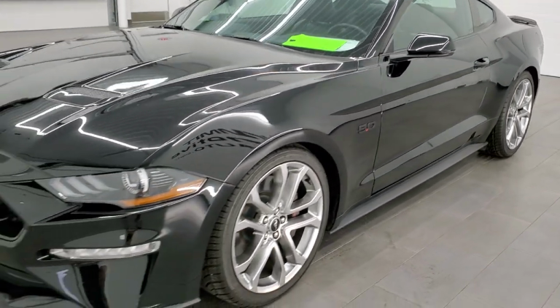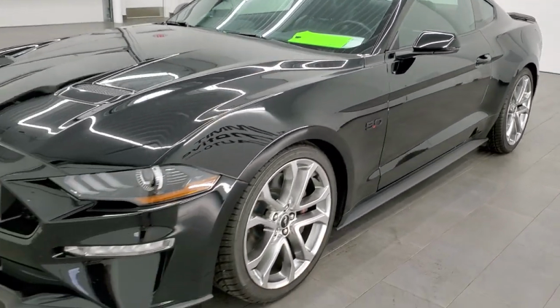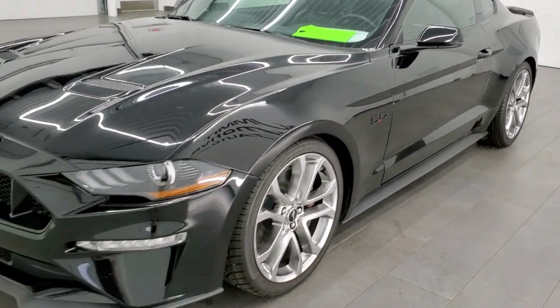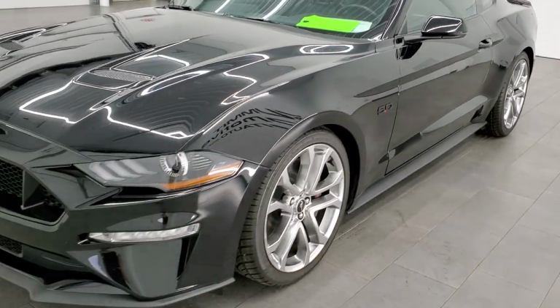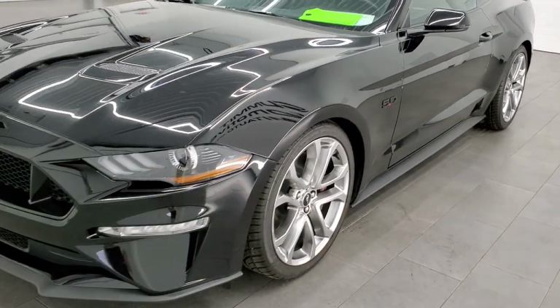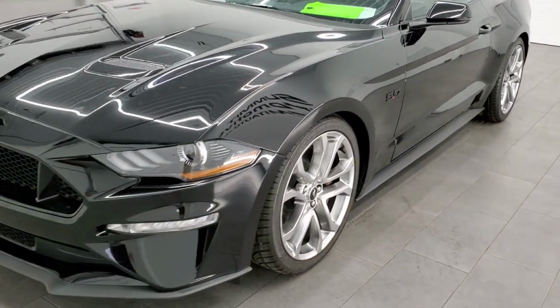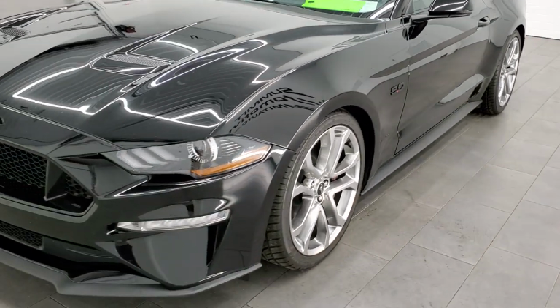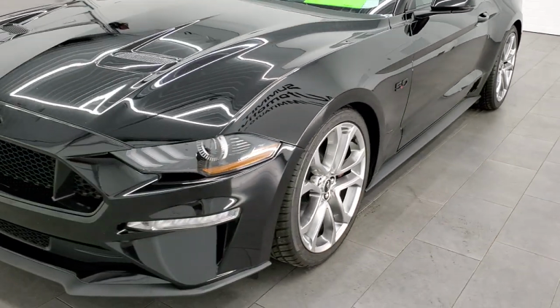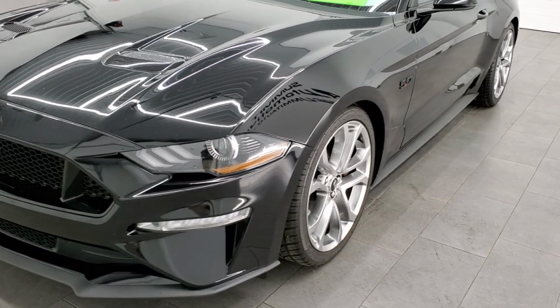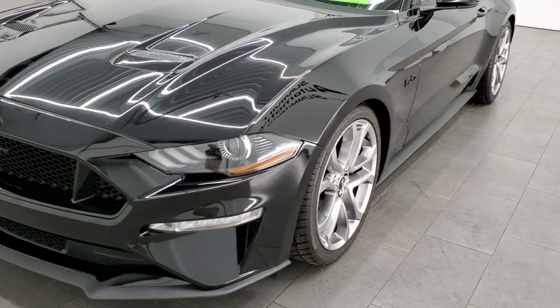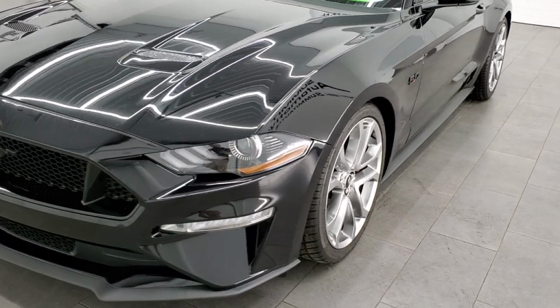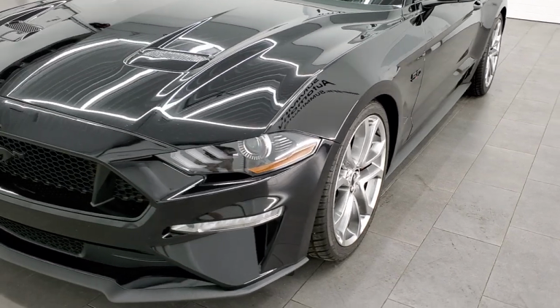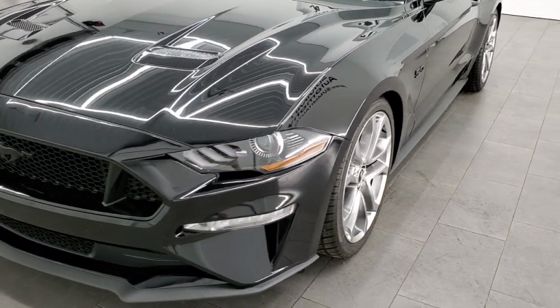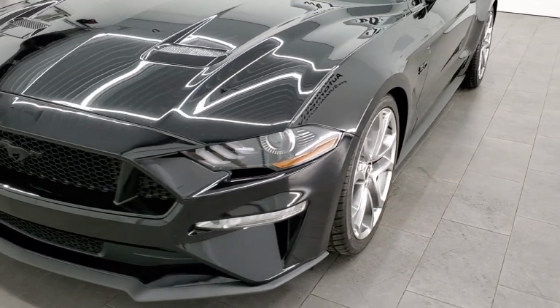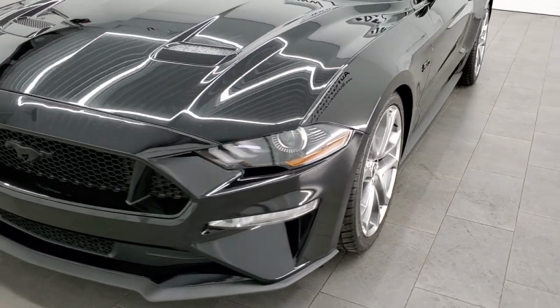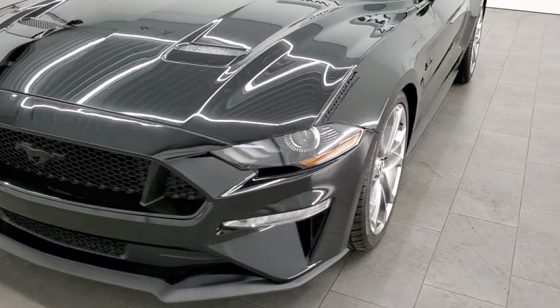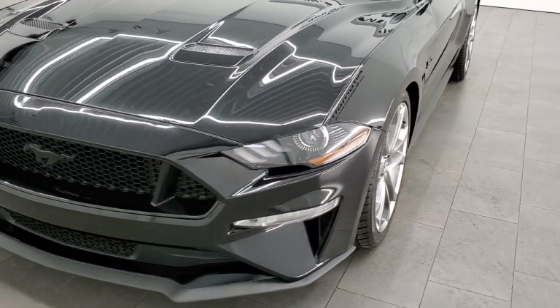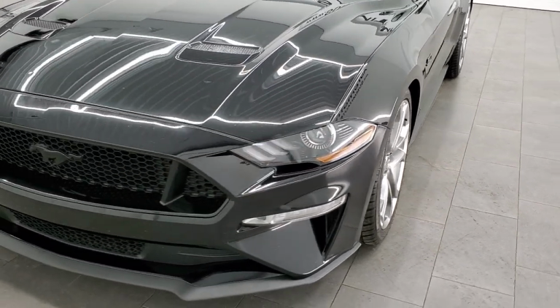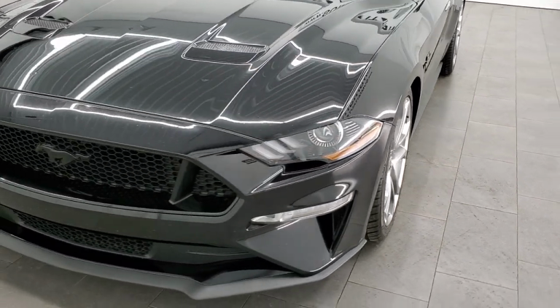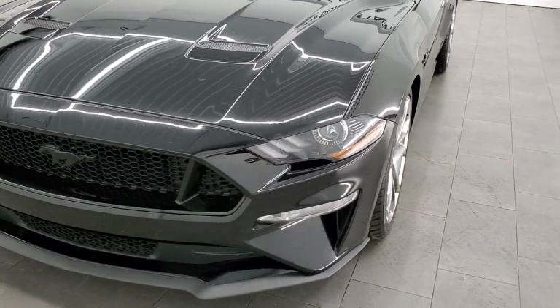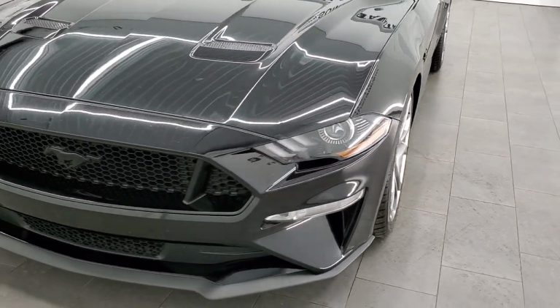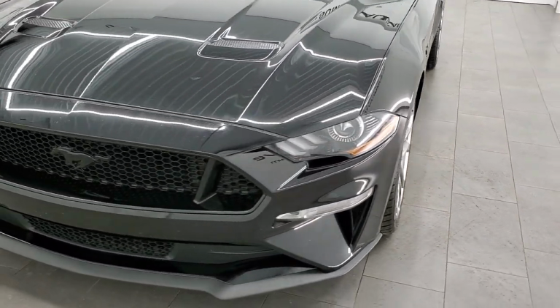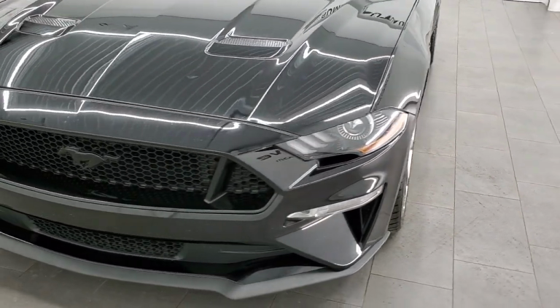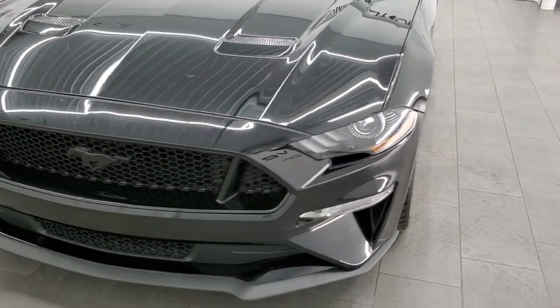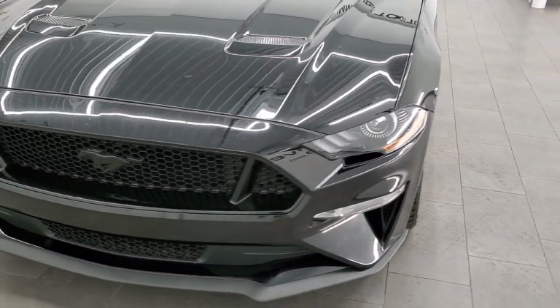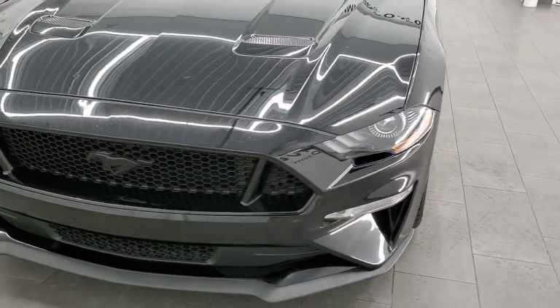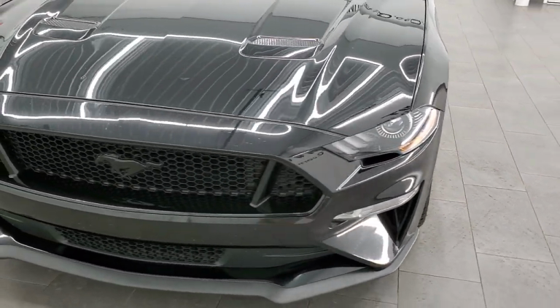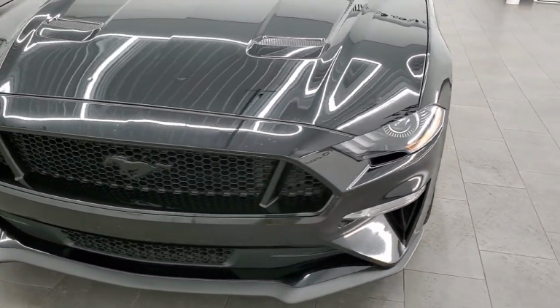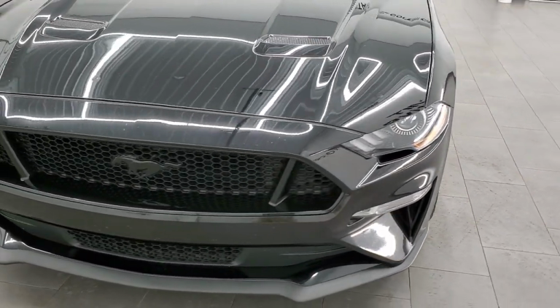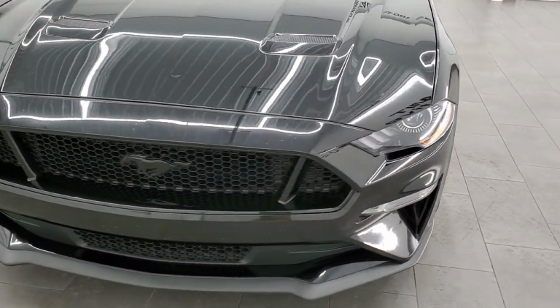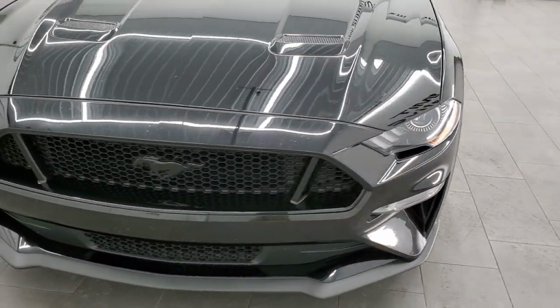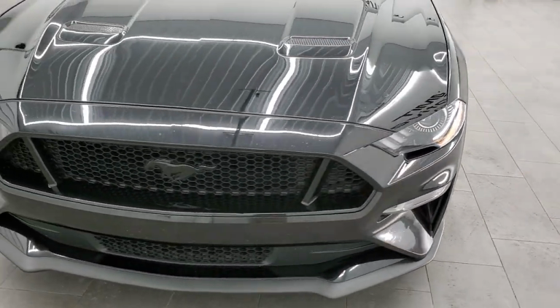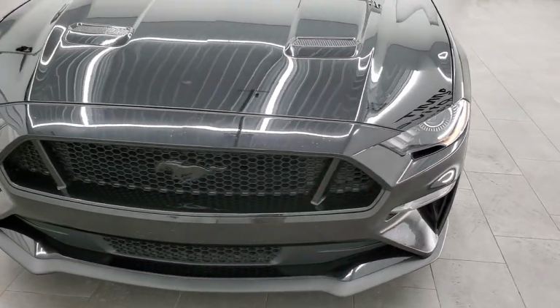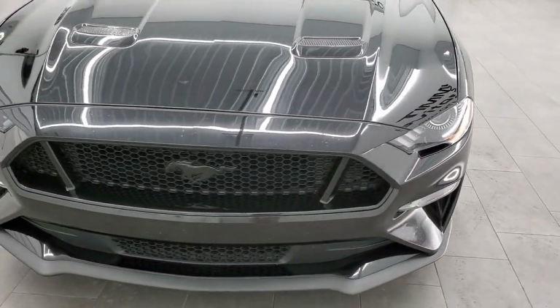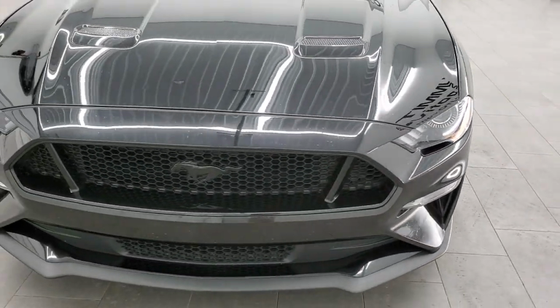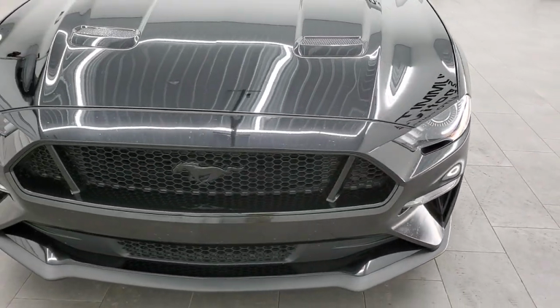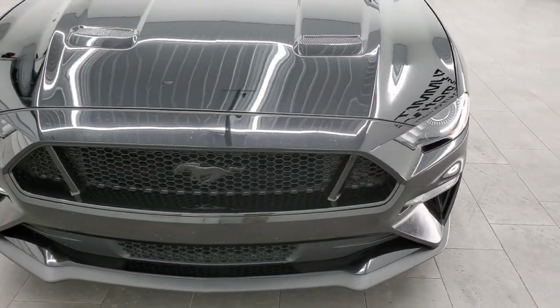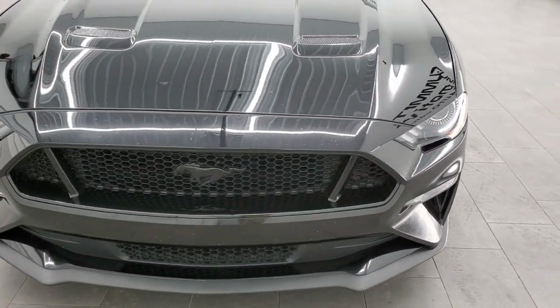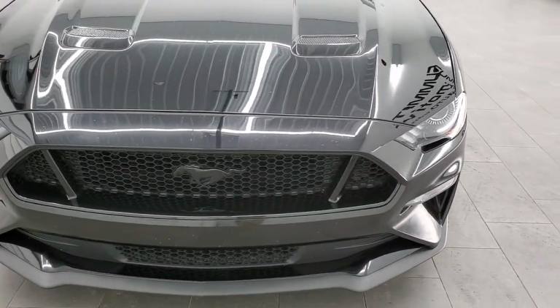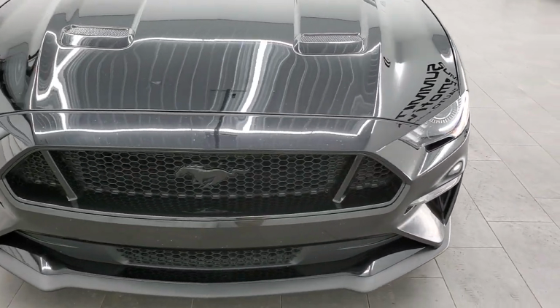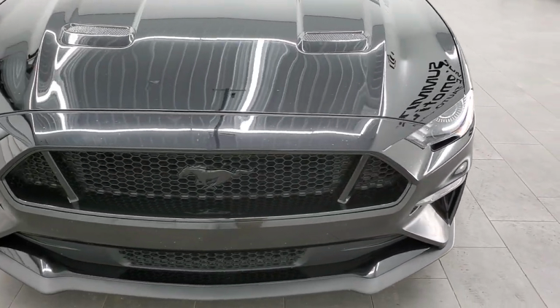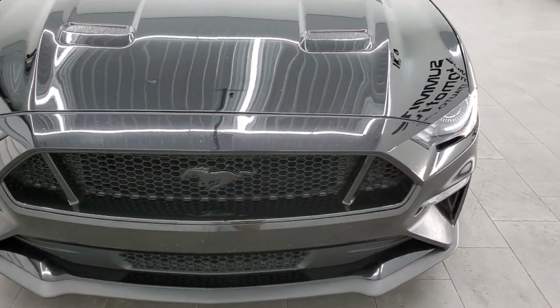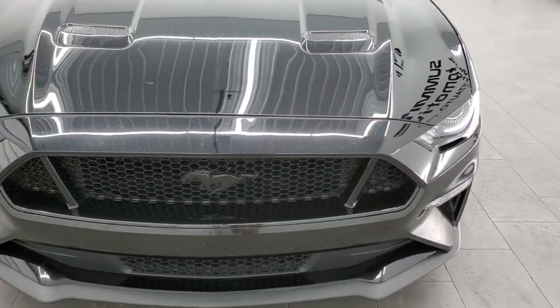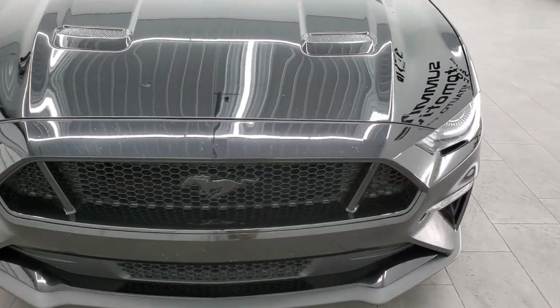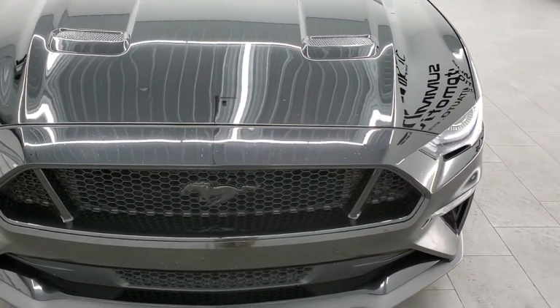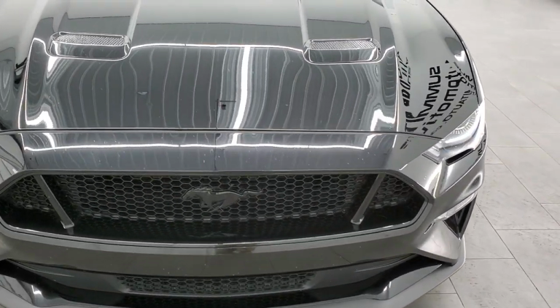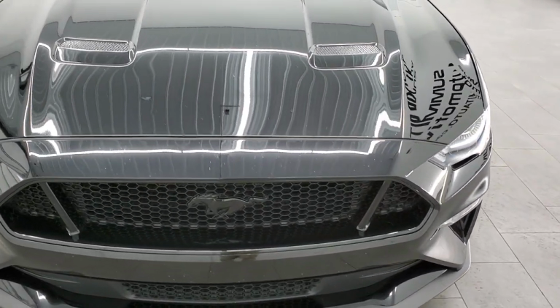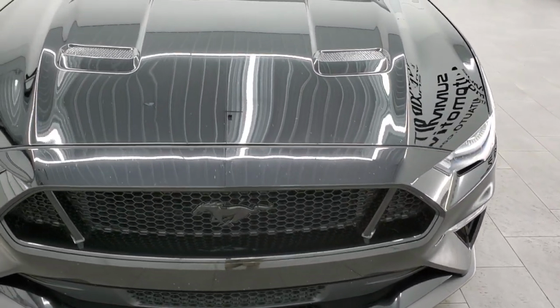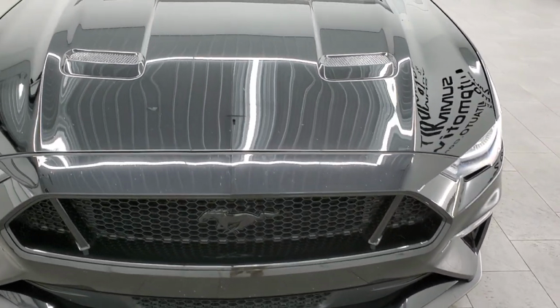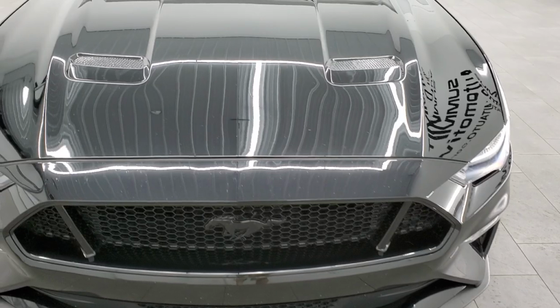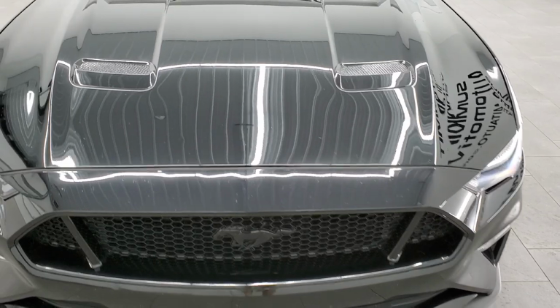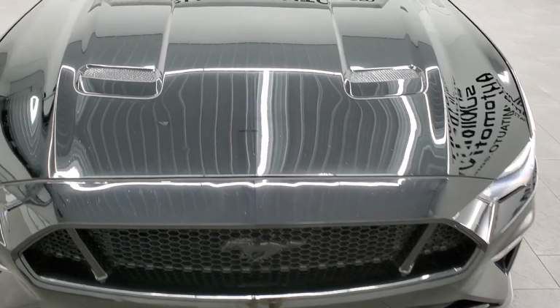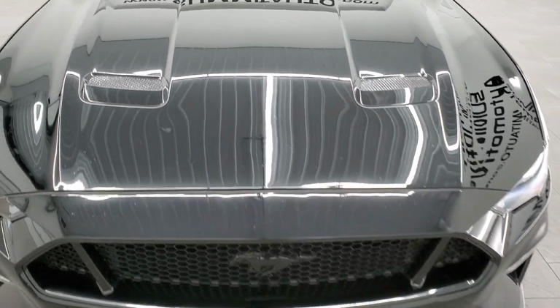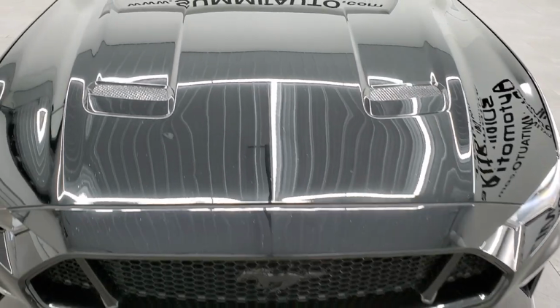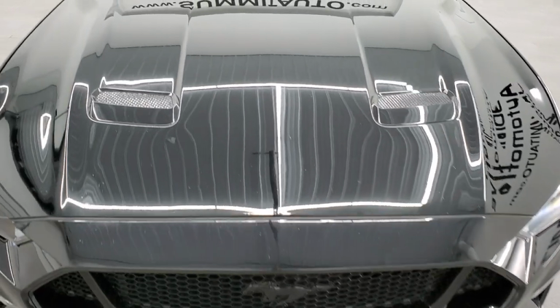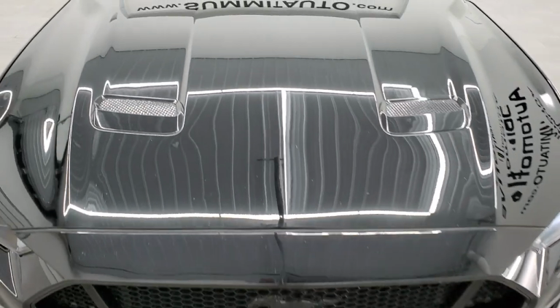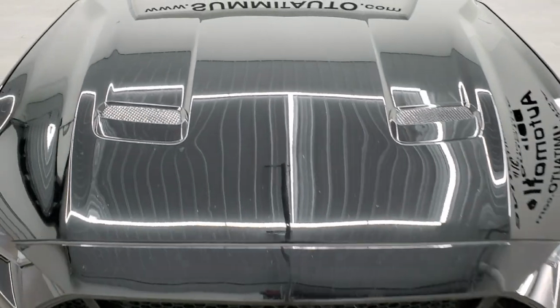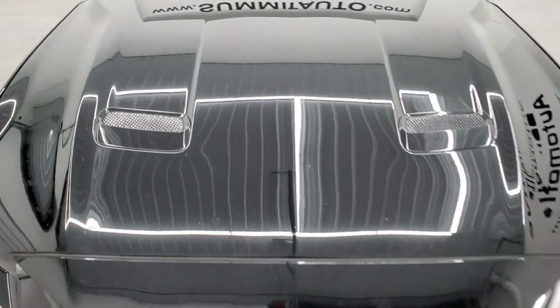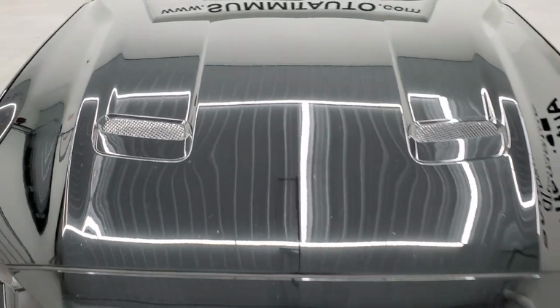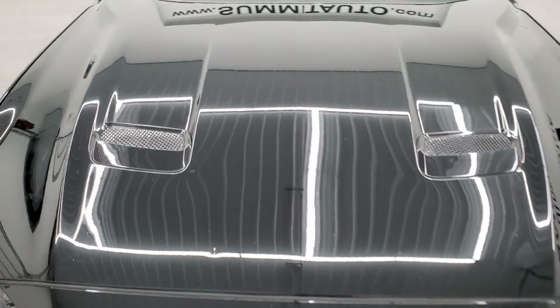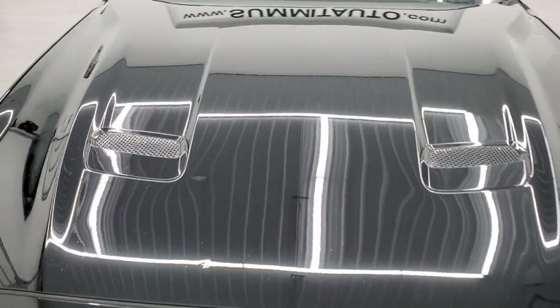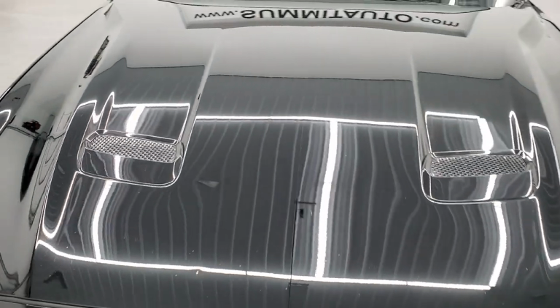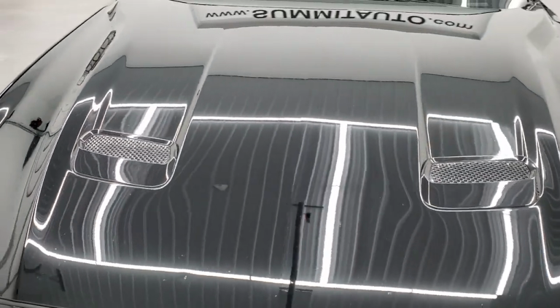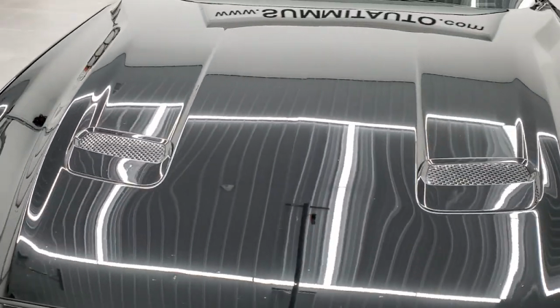All the fluids have been checked and topped off, and this car is 100% ready to go. Shadow black is the color.